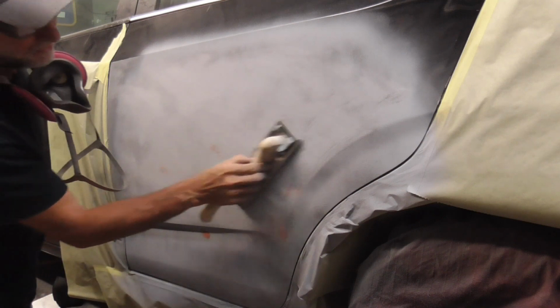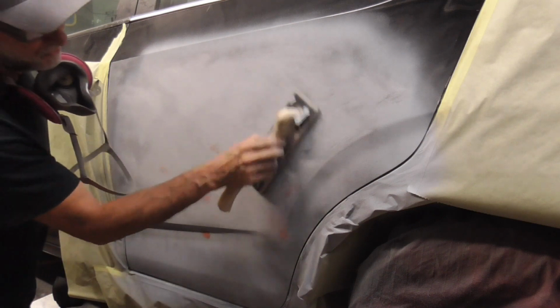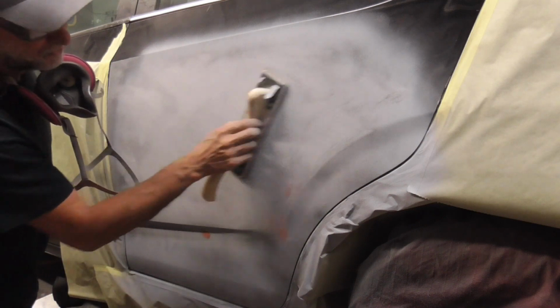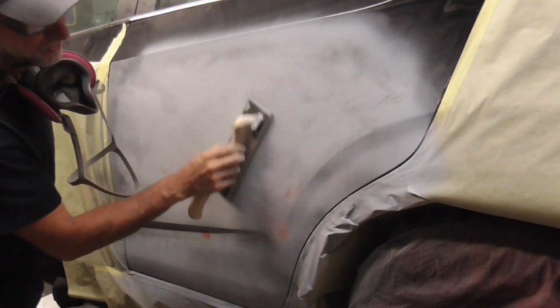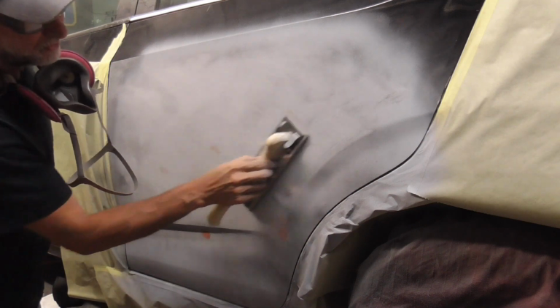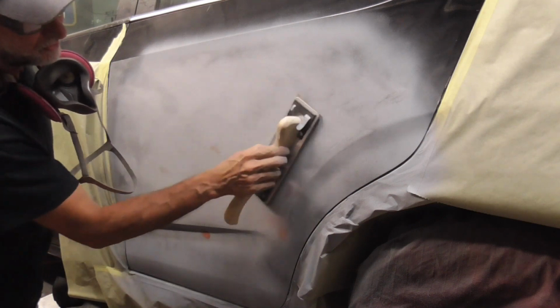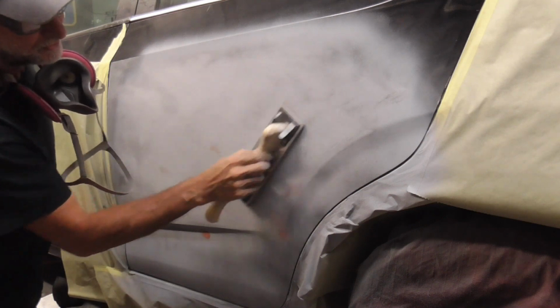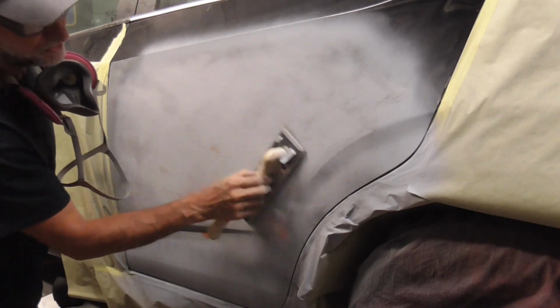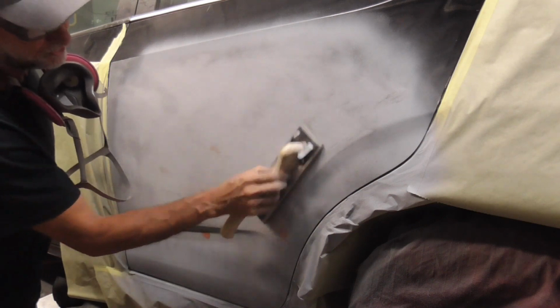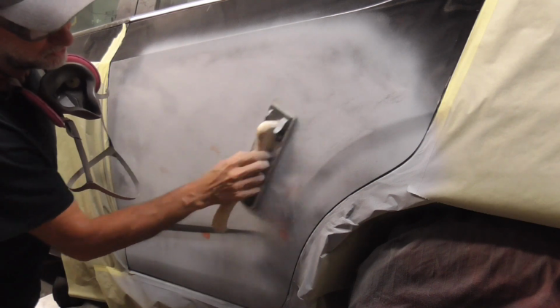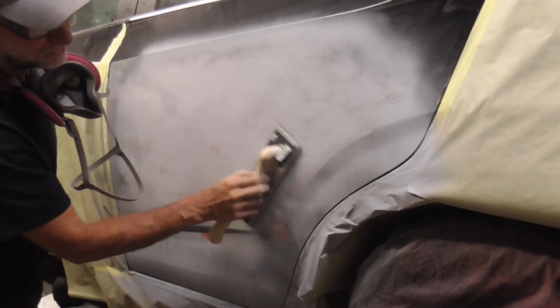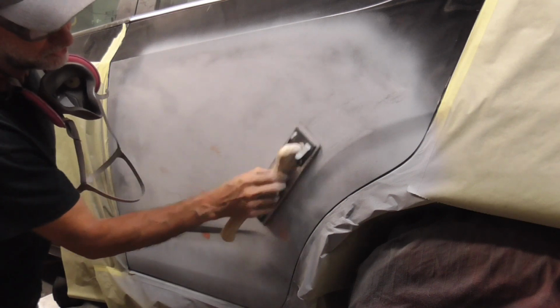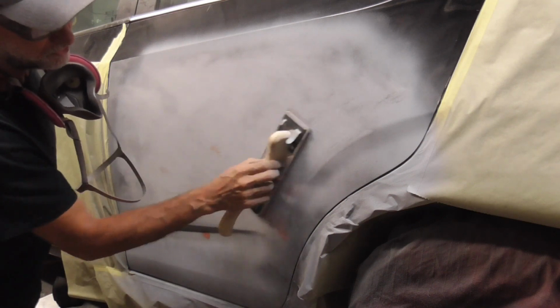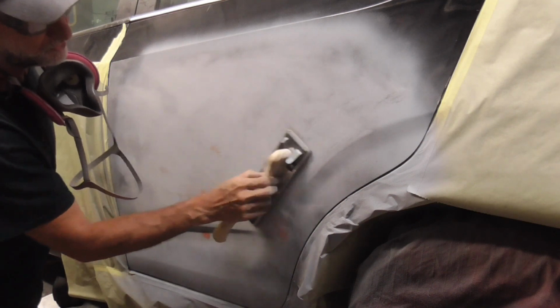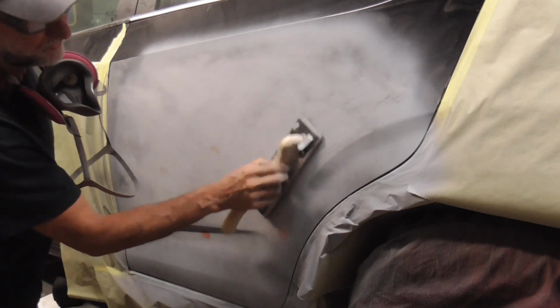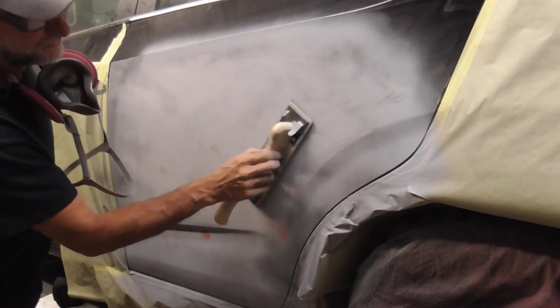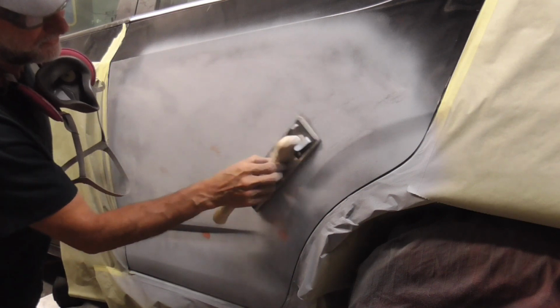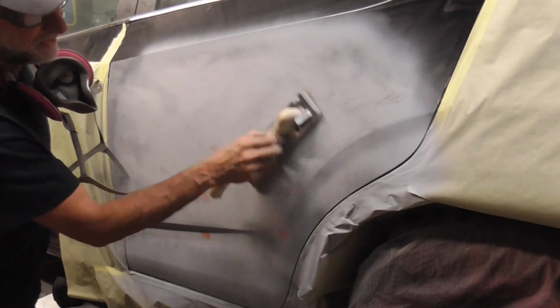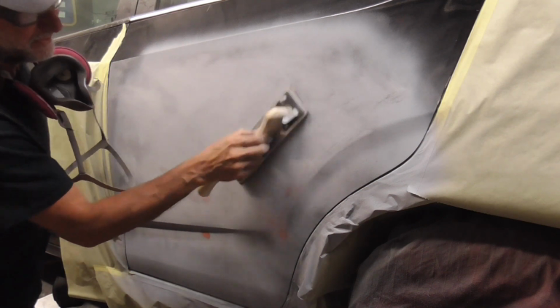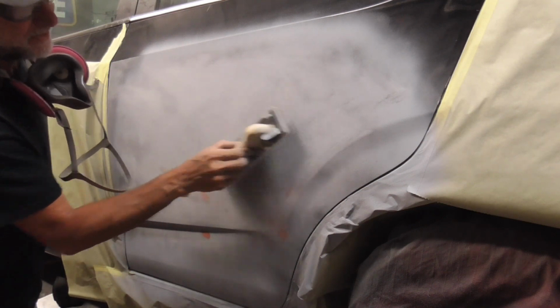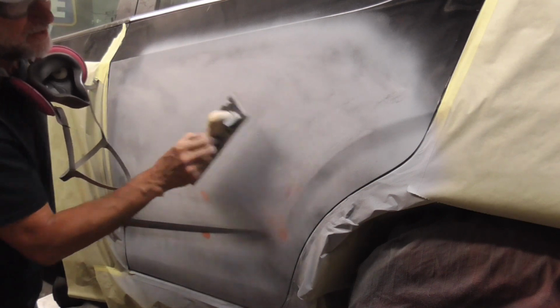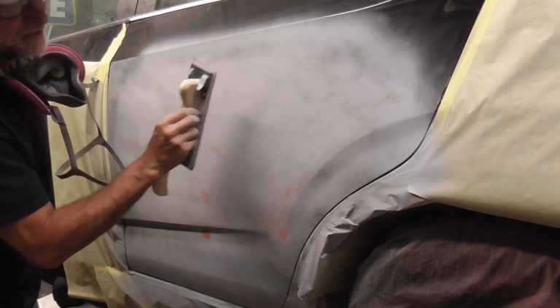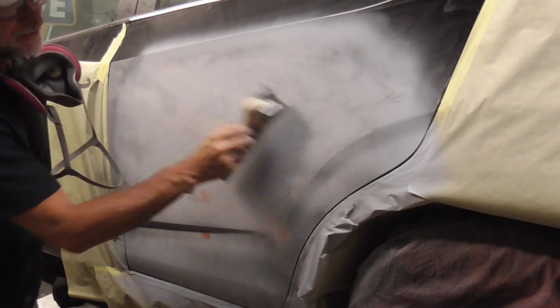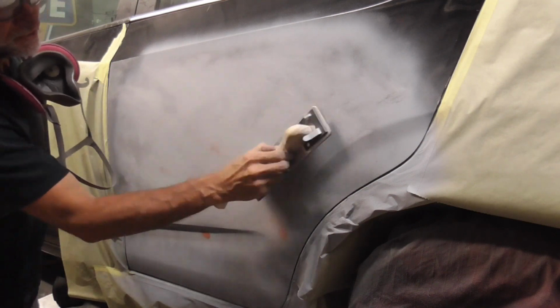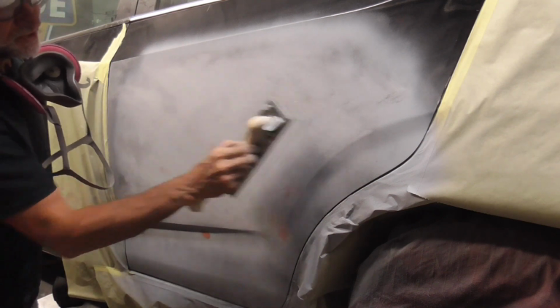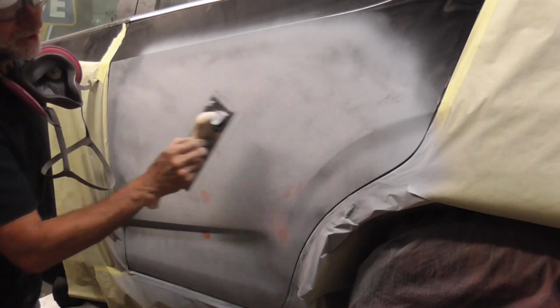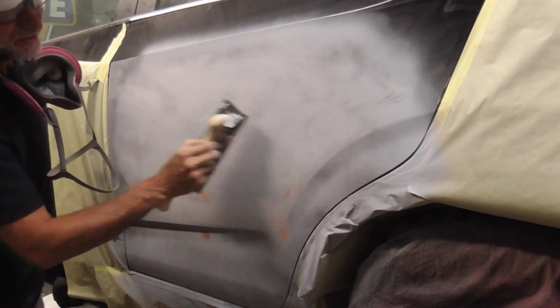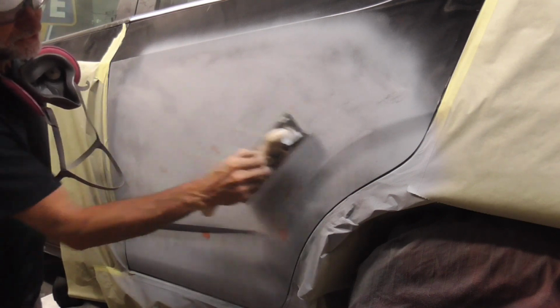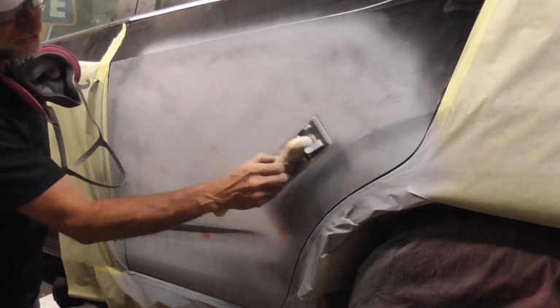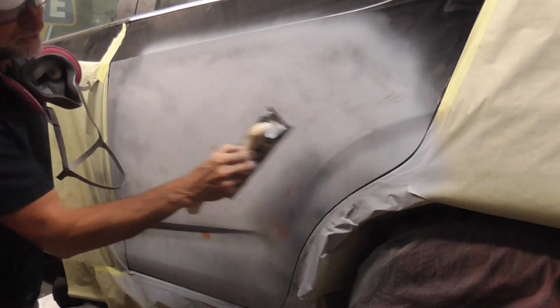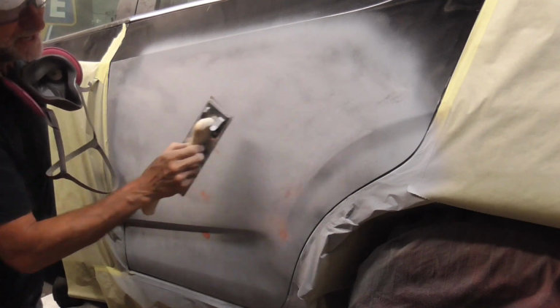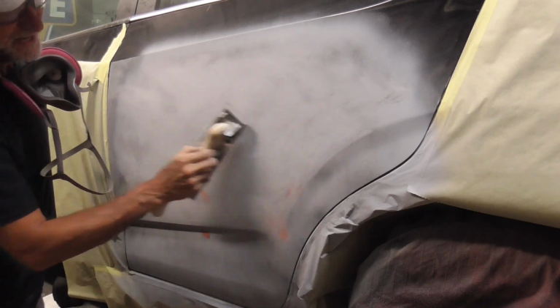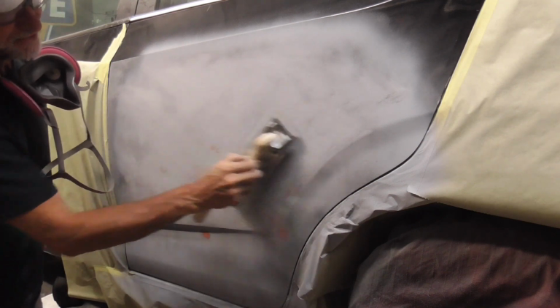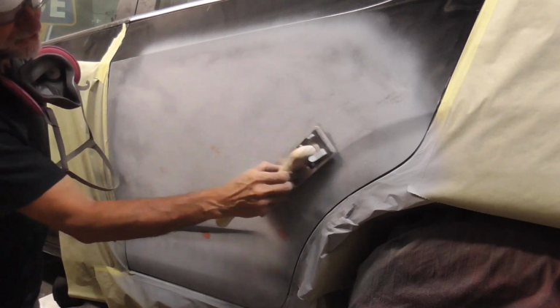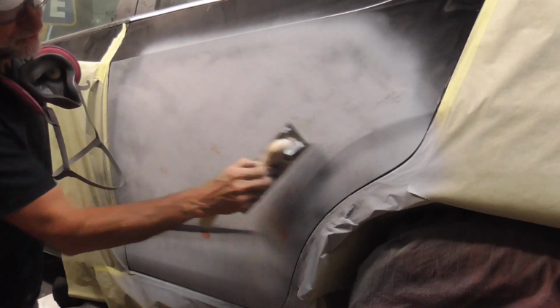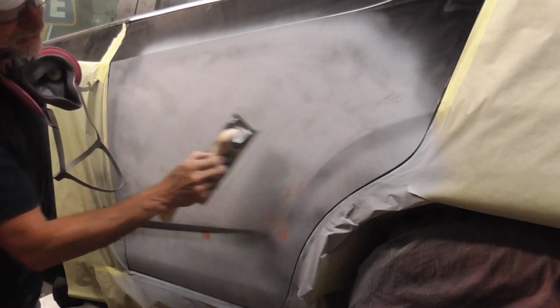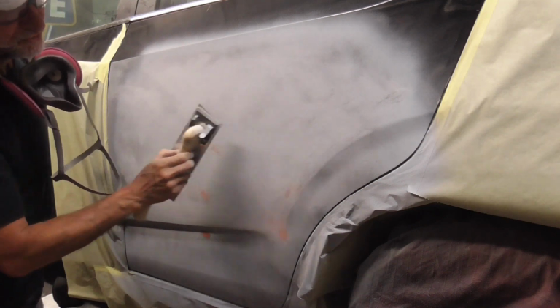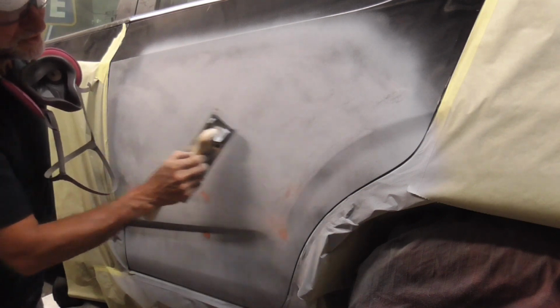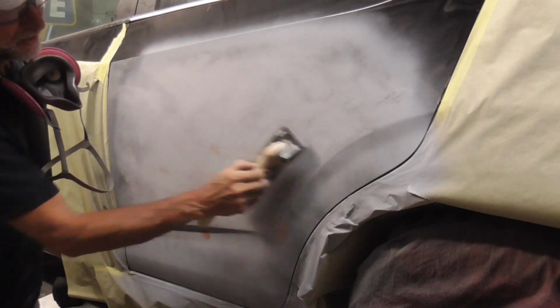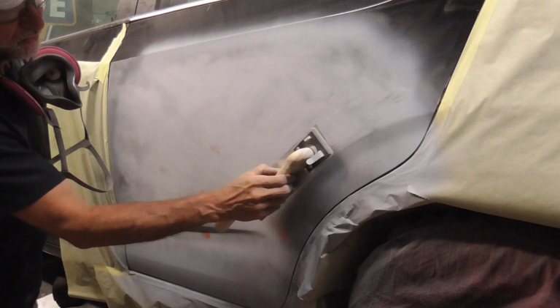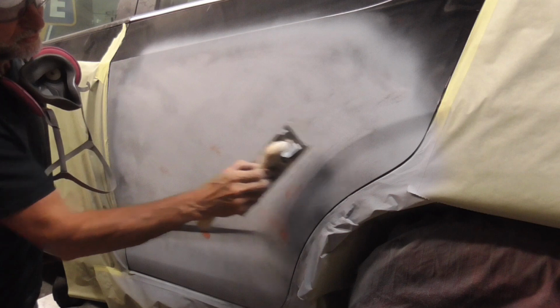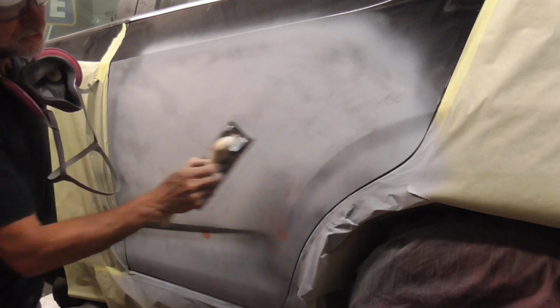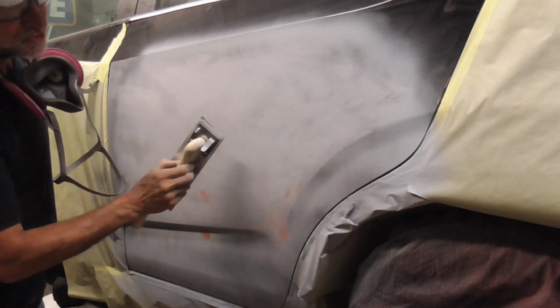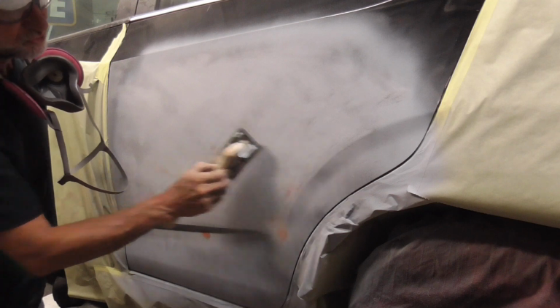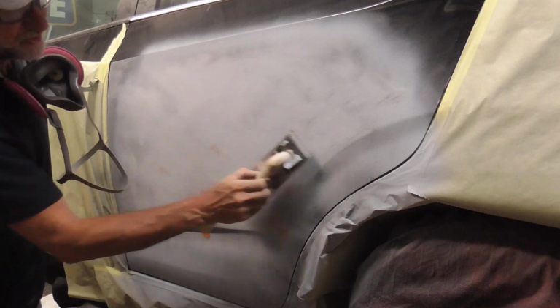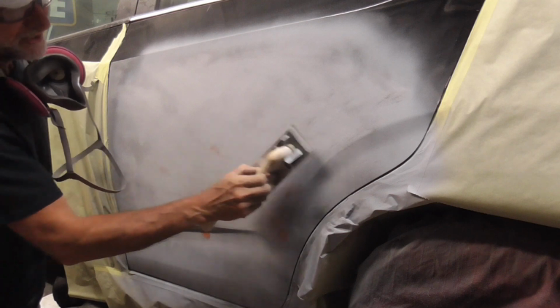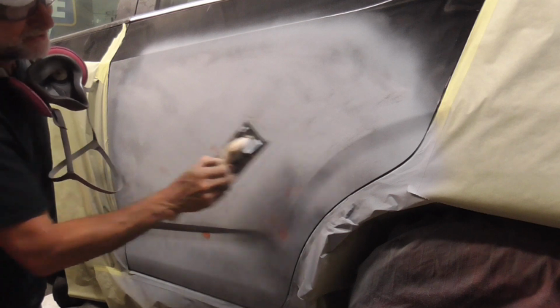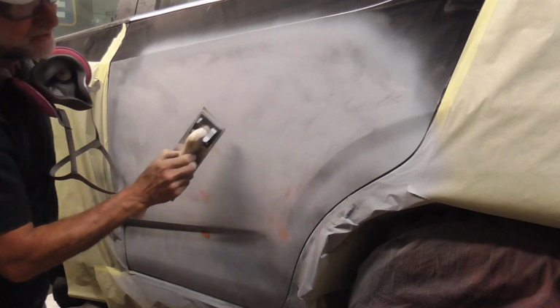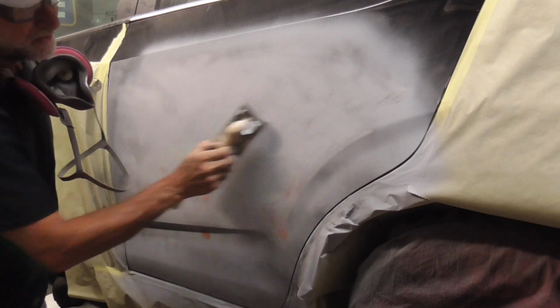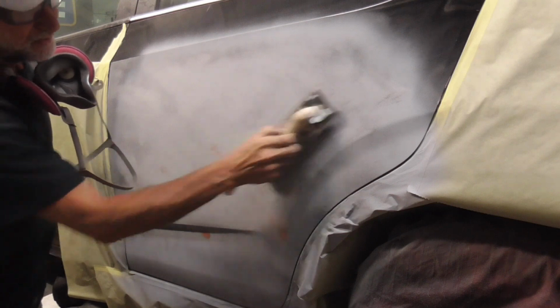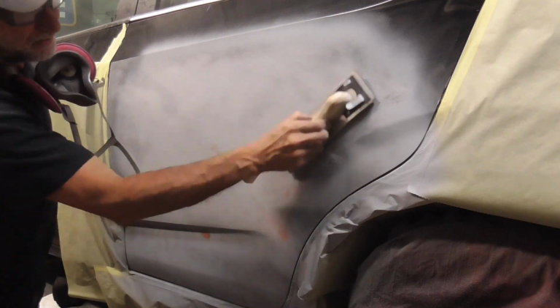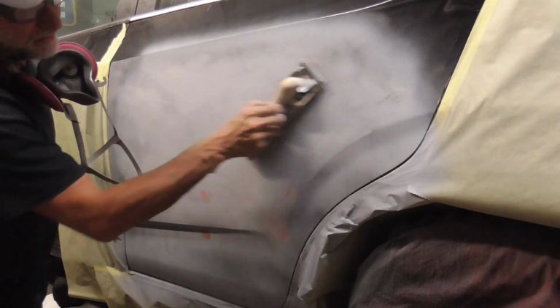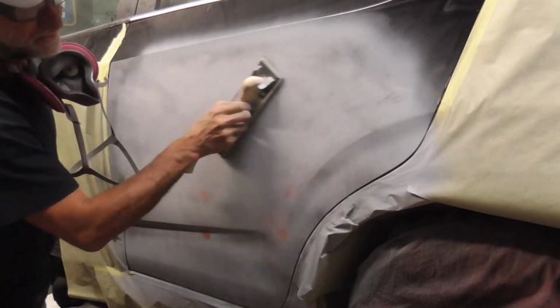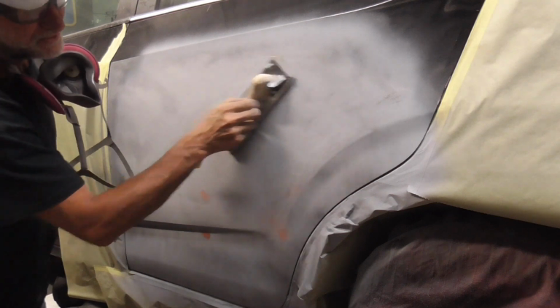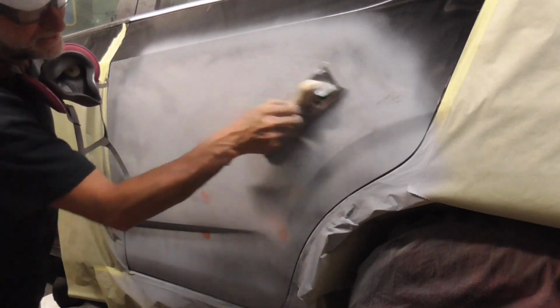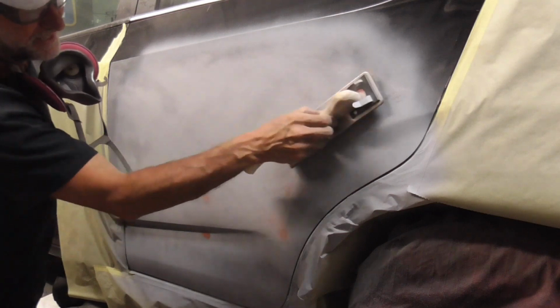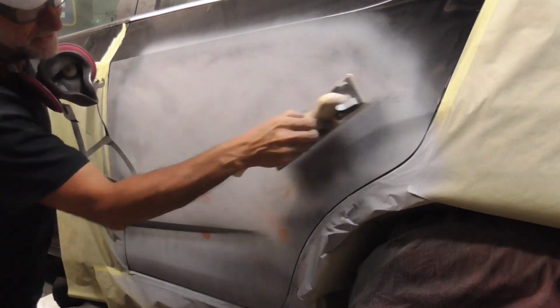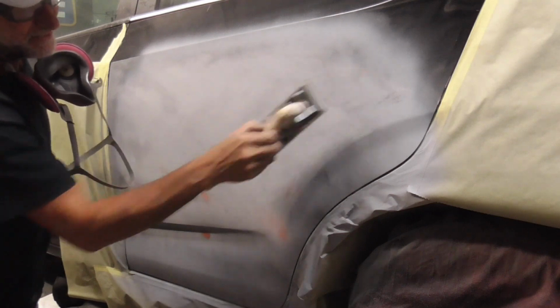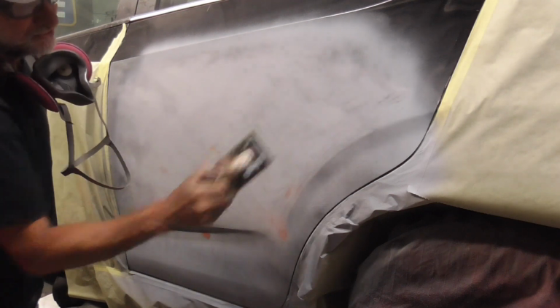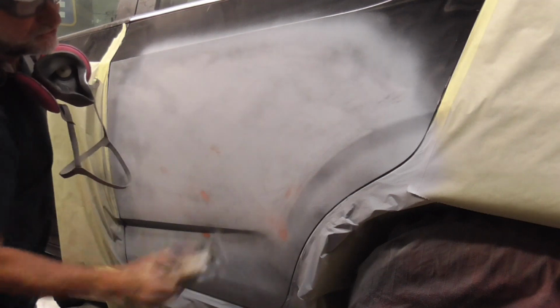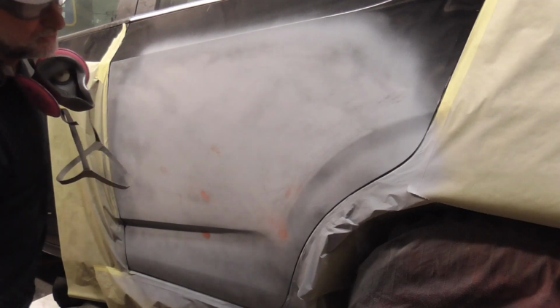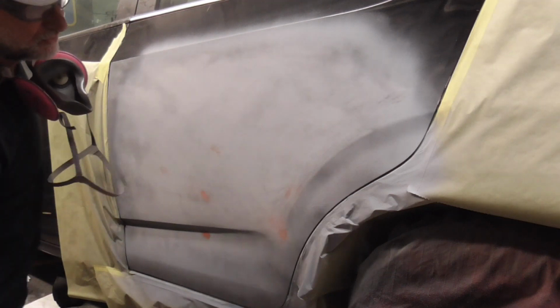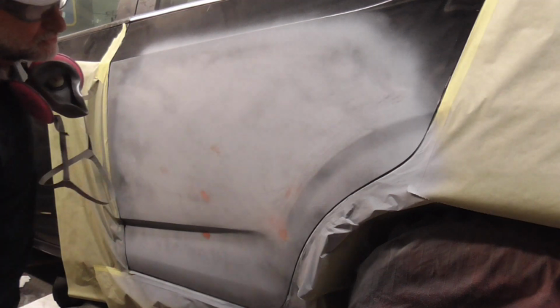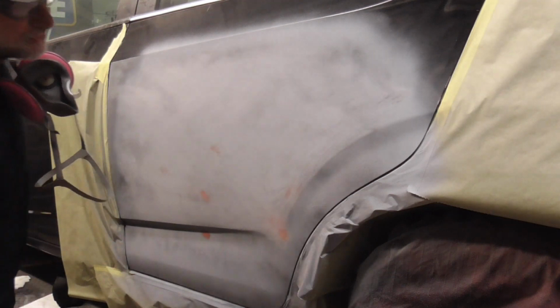You can go in circles too if you like, as long as you cancel those out with straight sanding strokes.